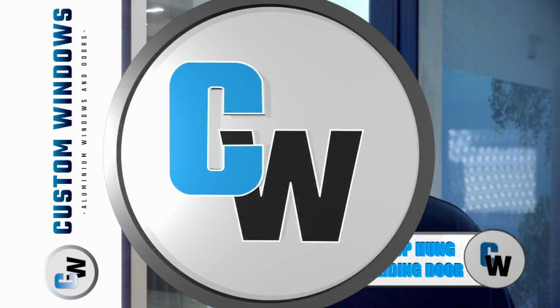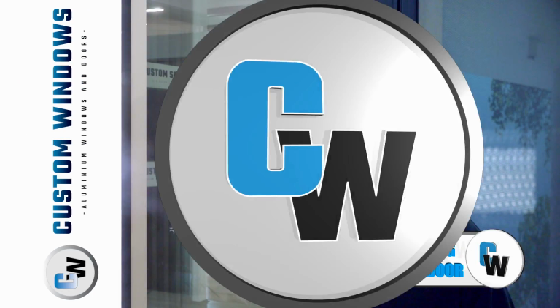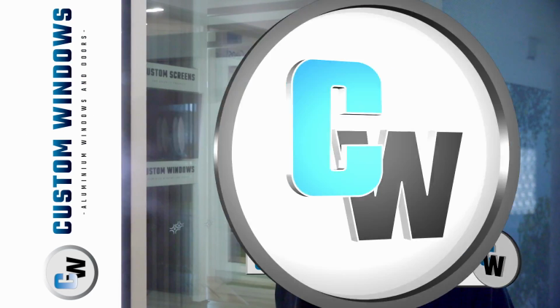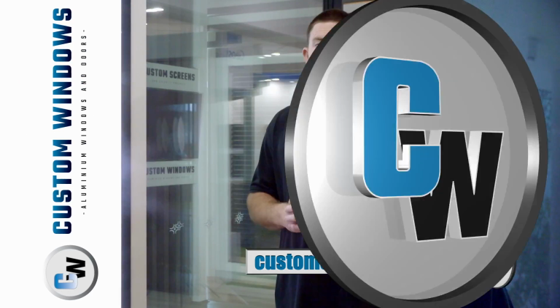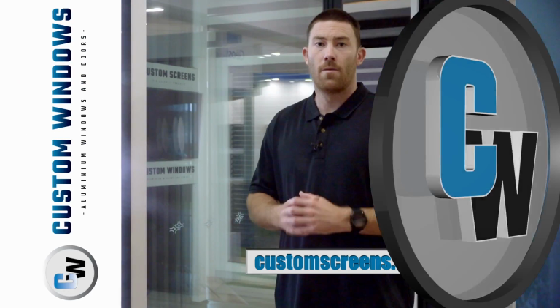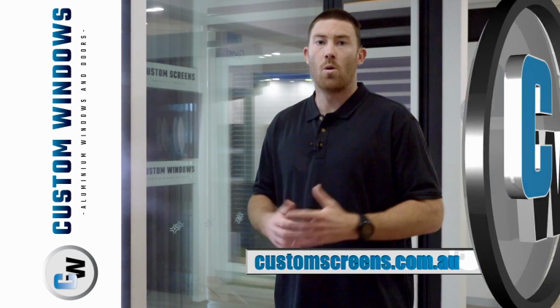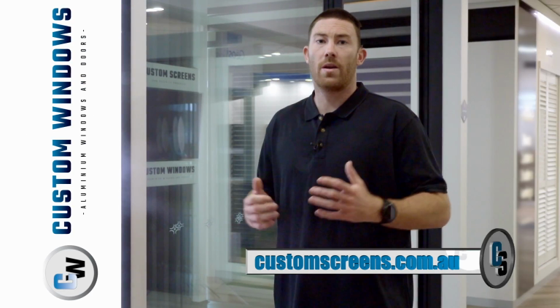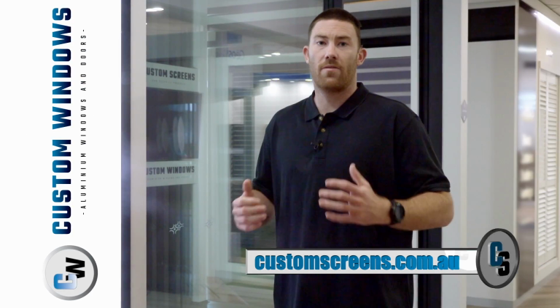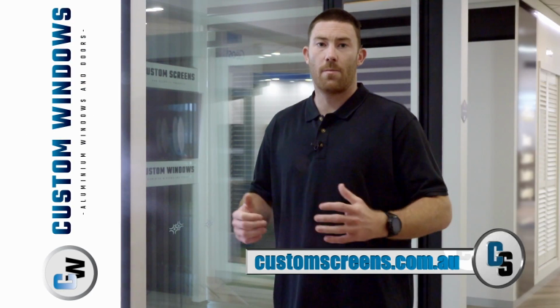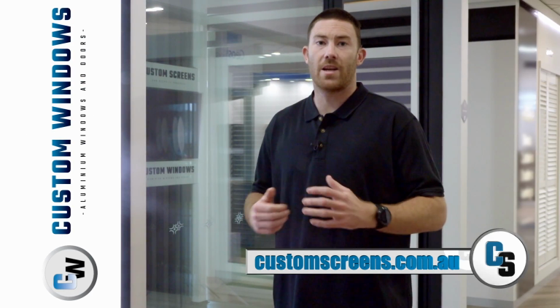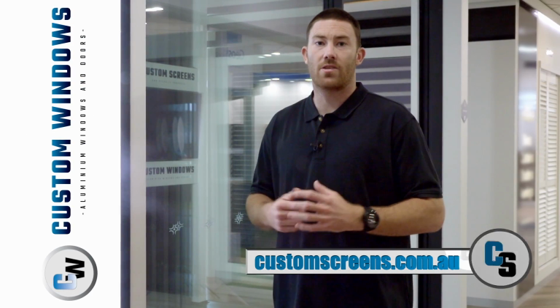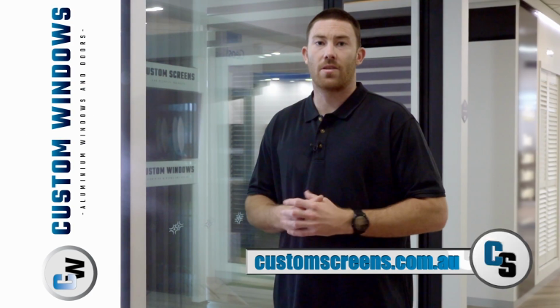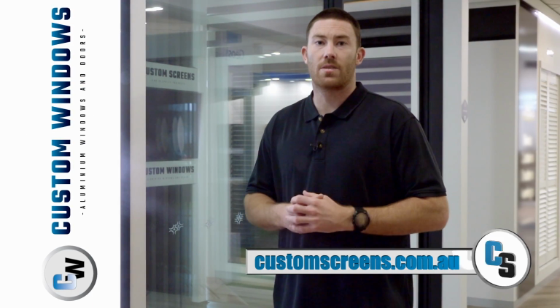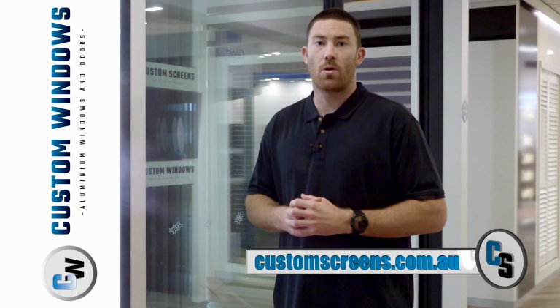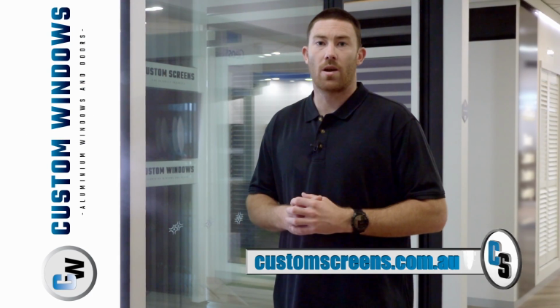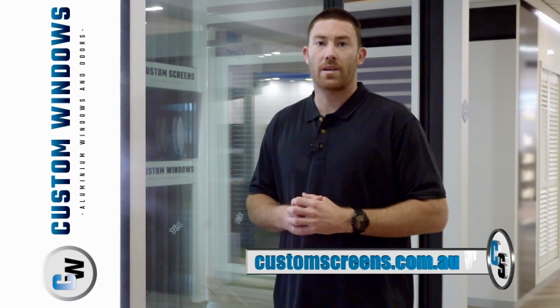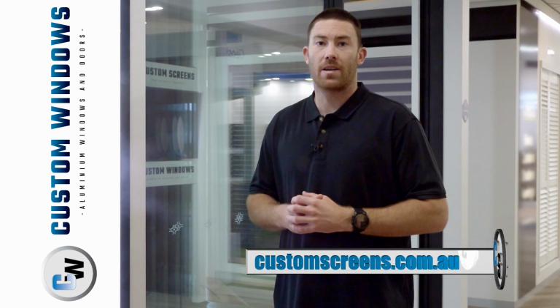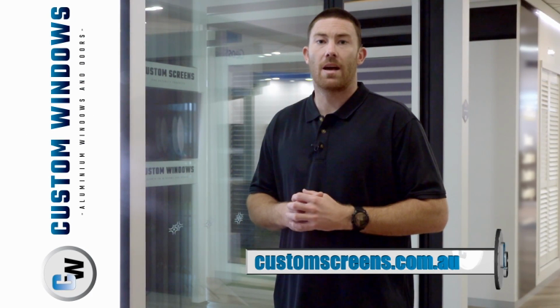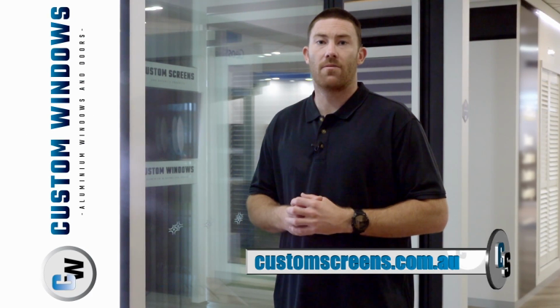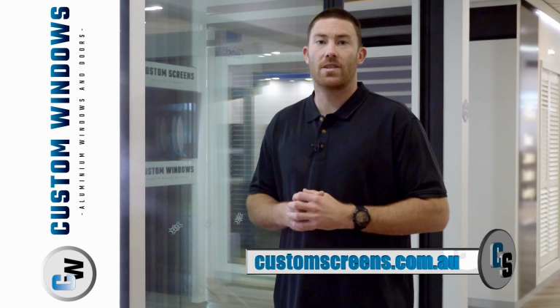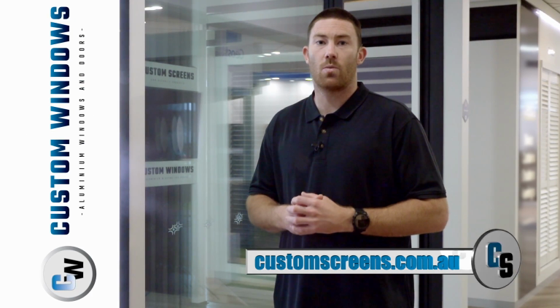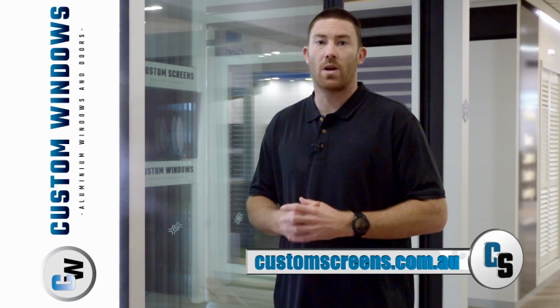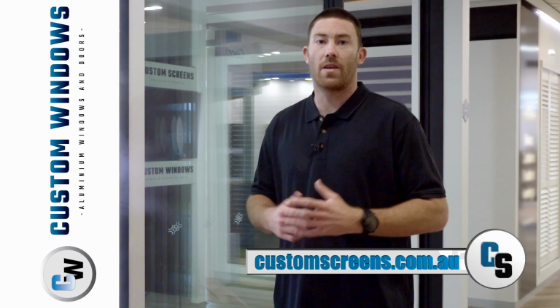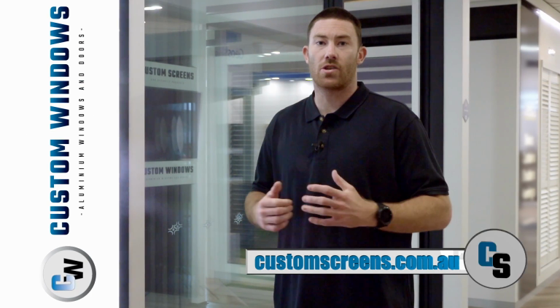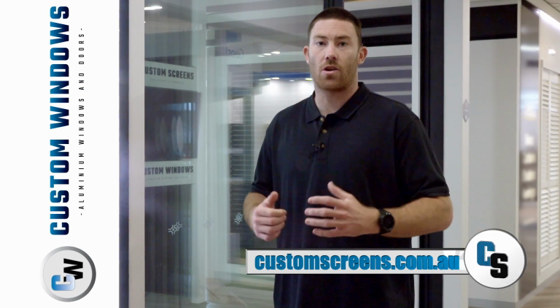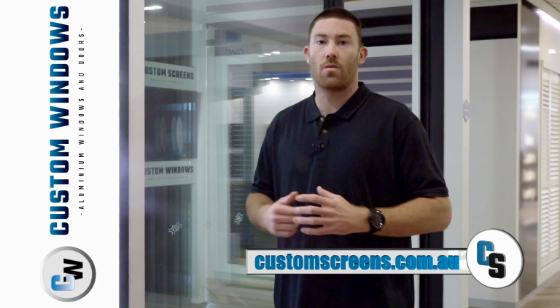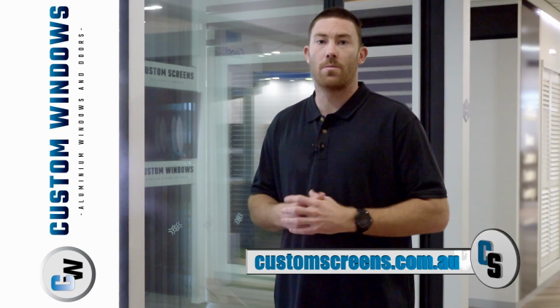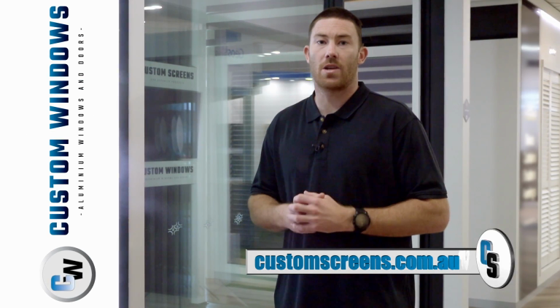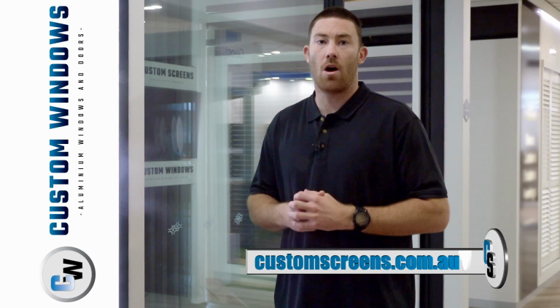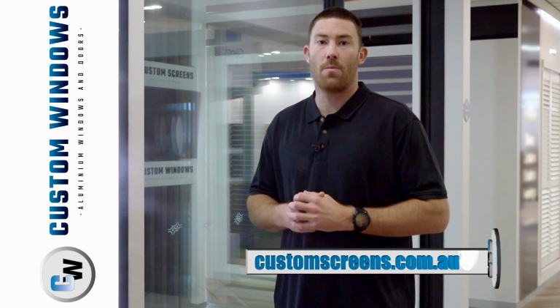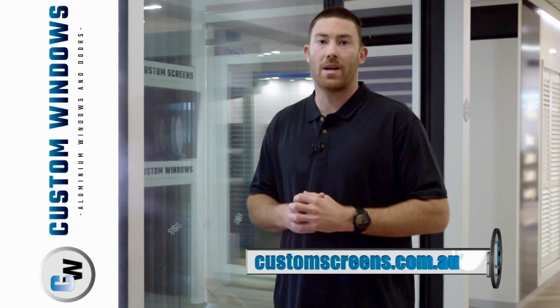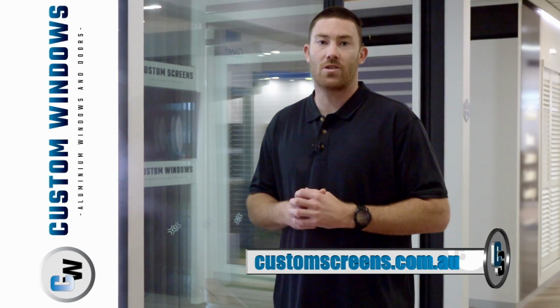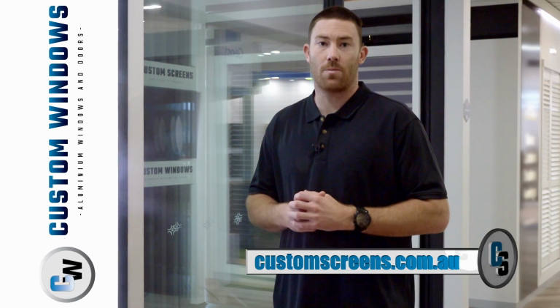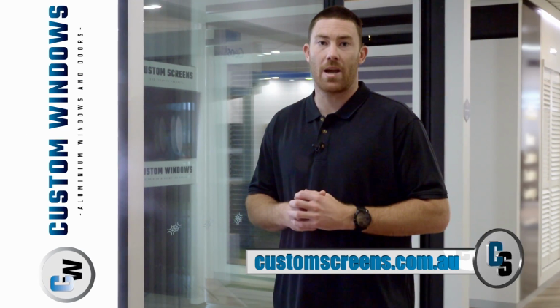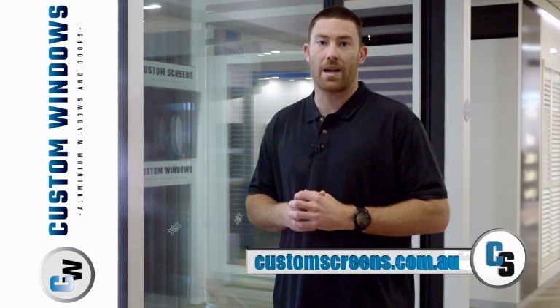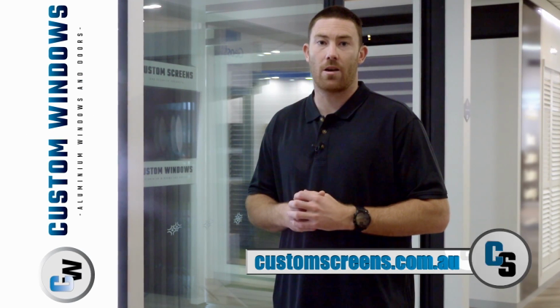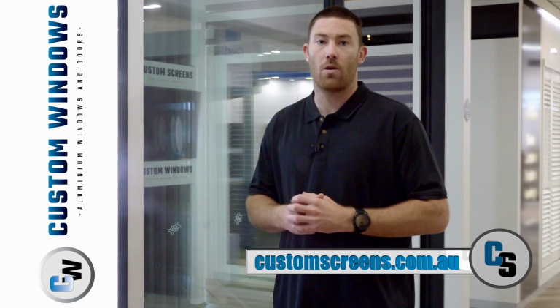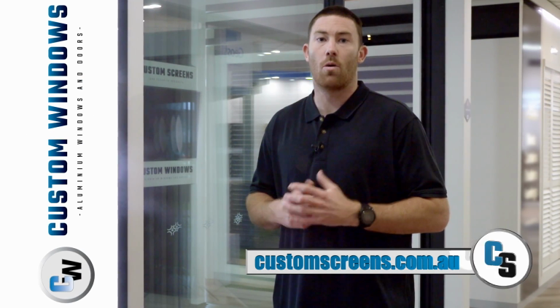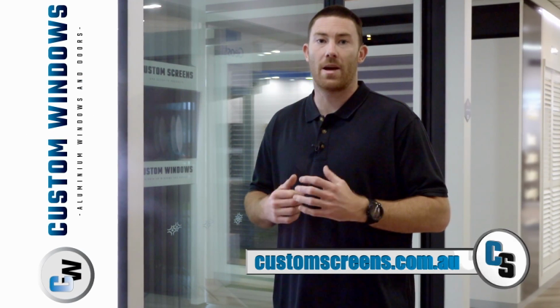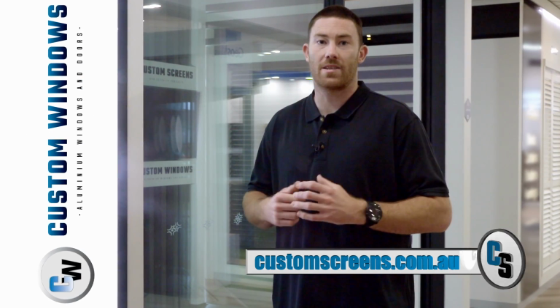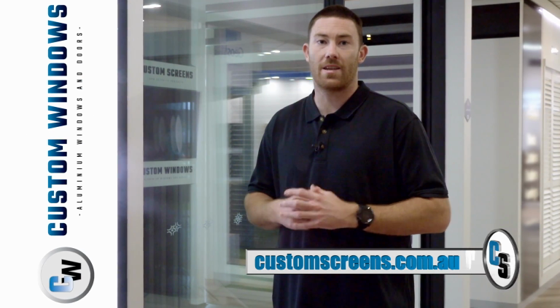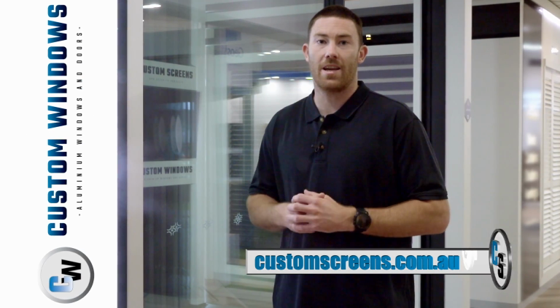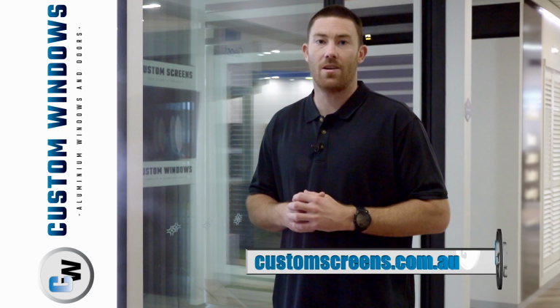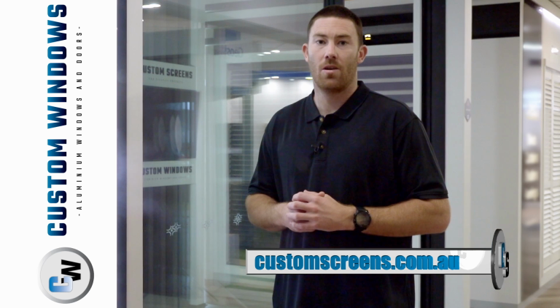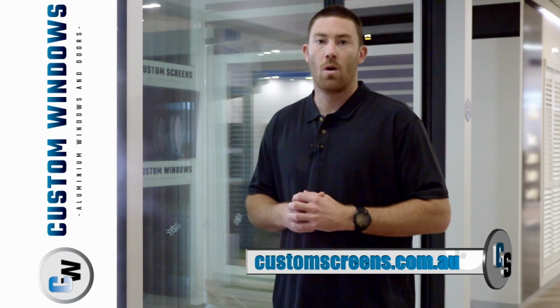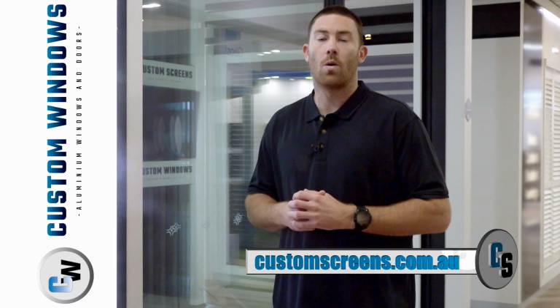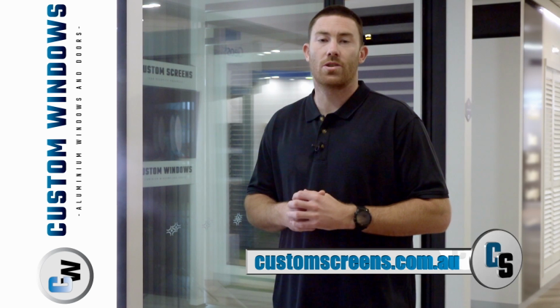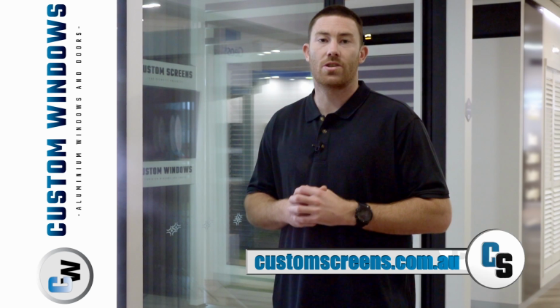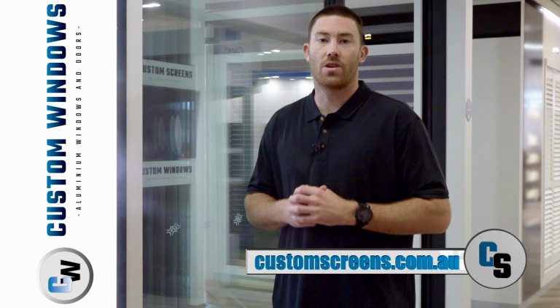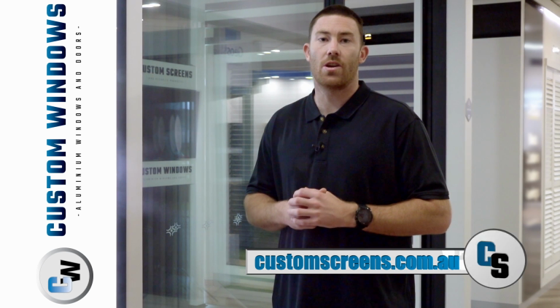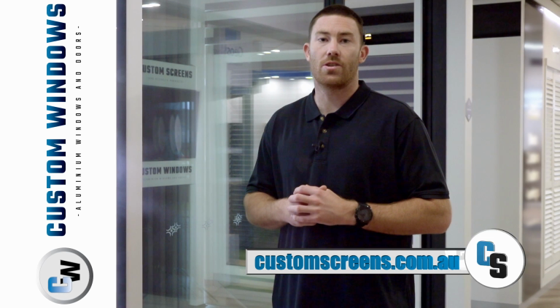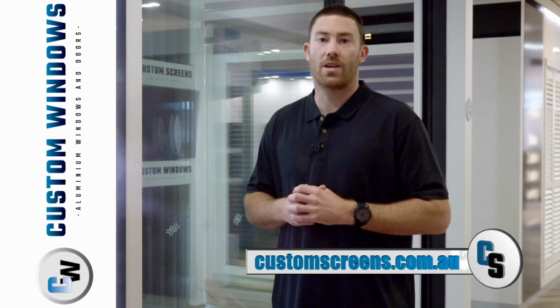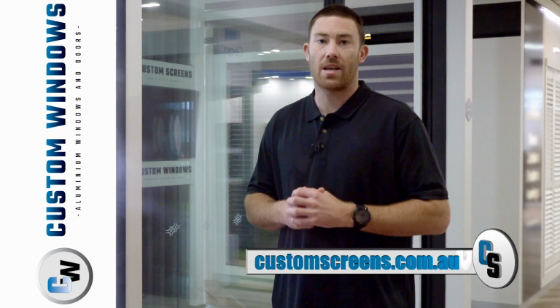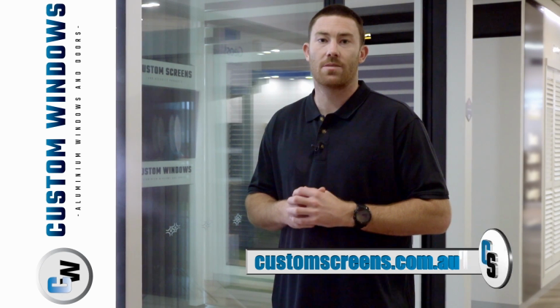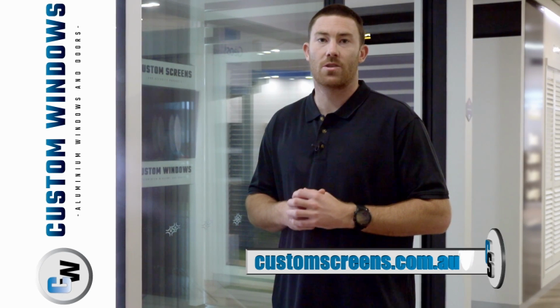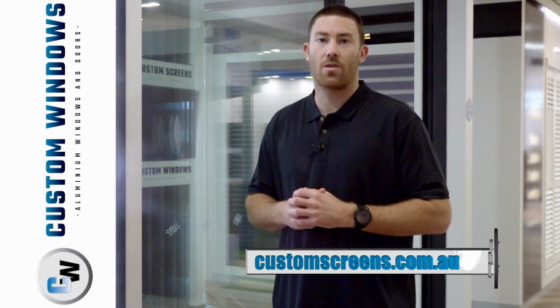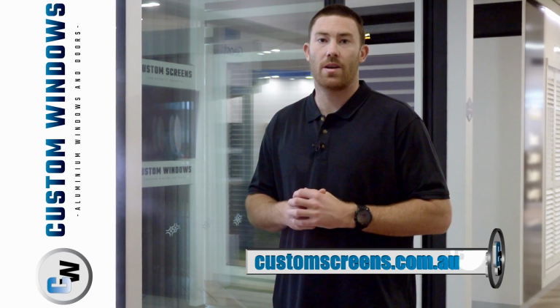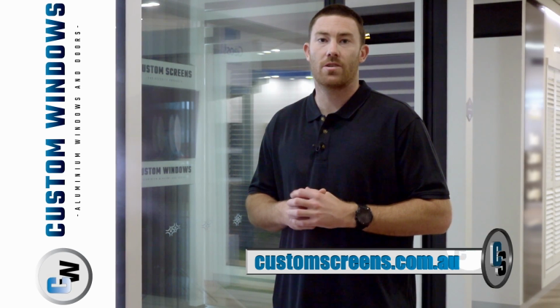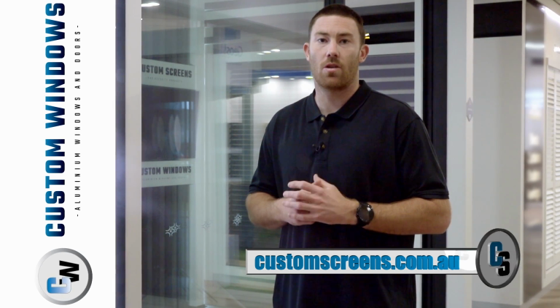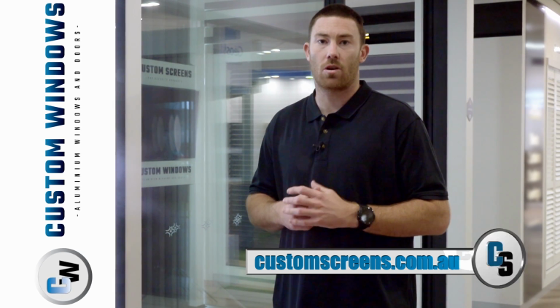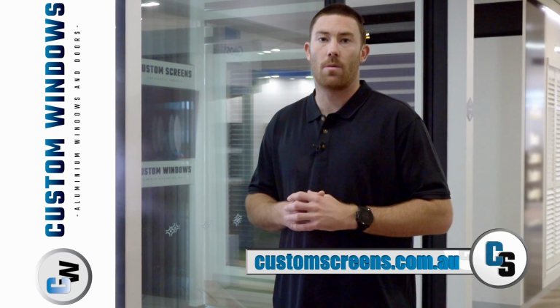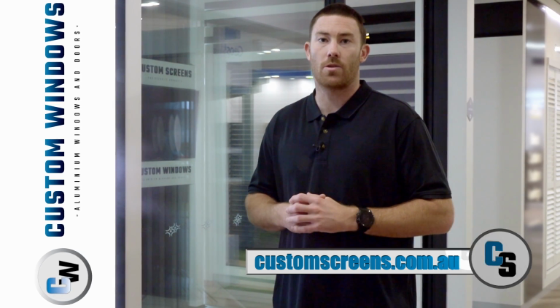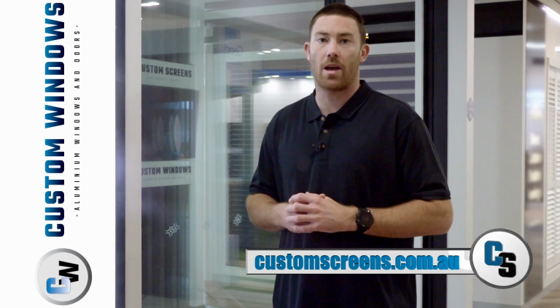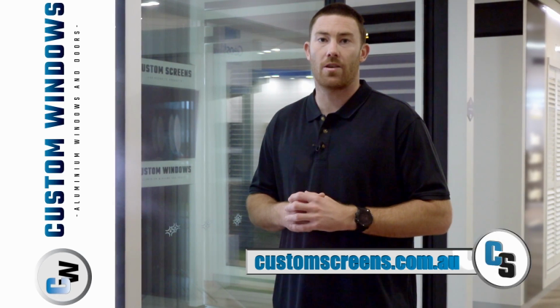For more information on this product, come visit one of their showrooms at Homebase Subiaco or Bessendine, or just search customscreens.com.au.